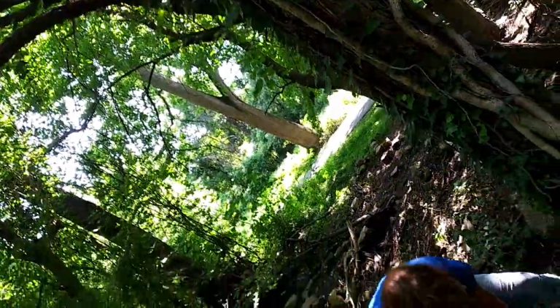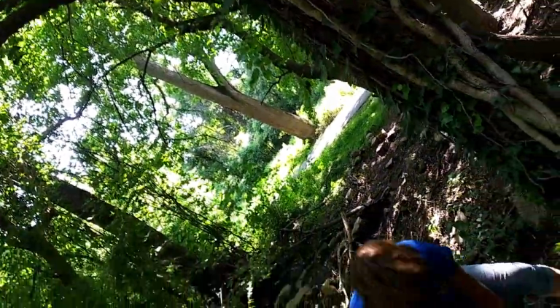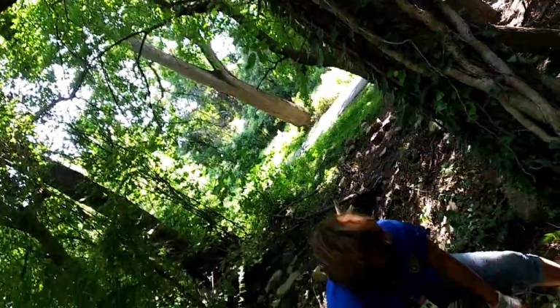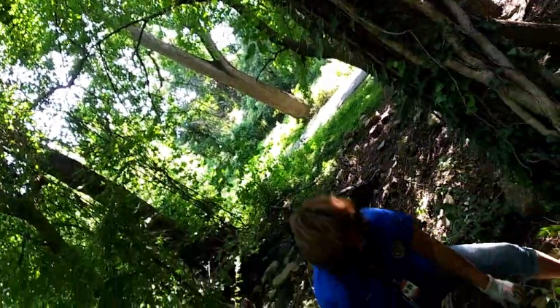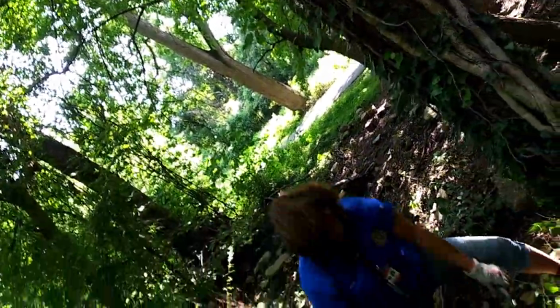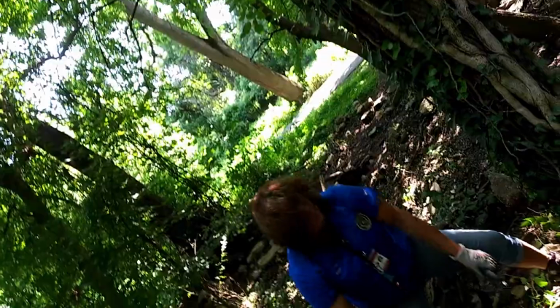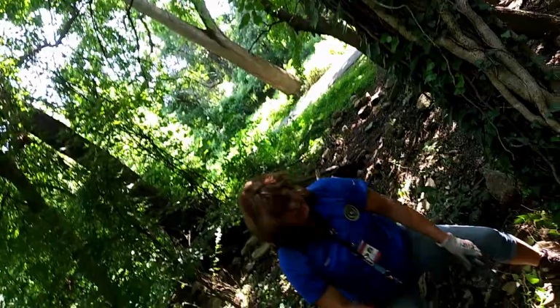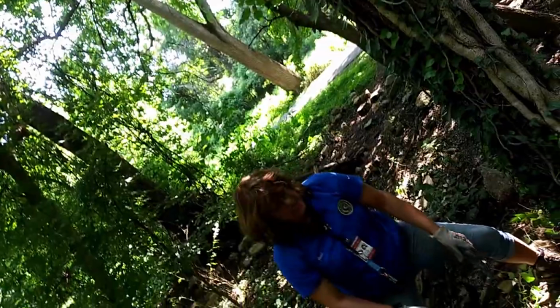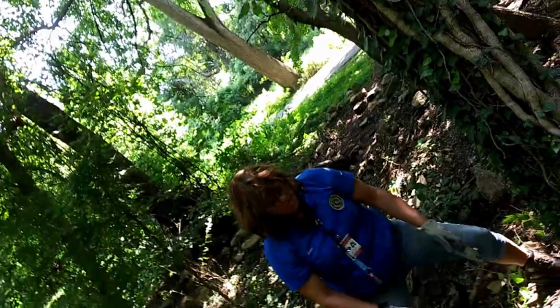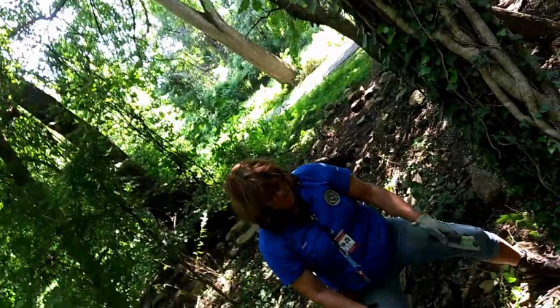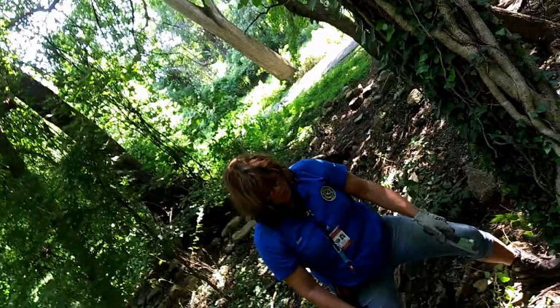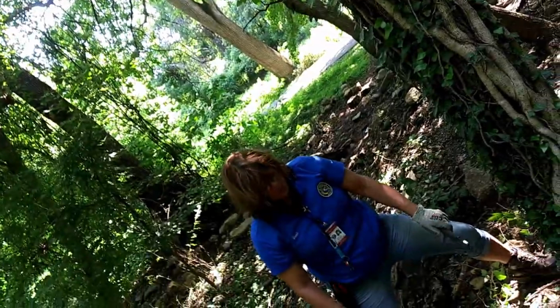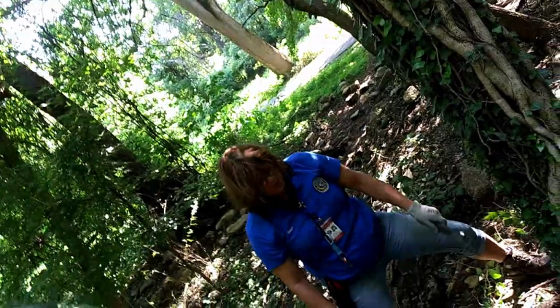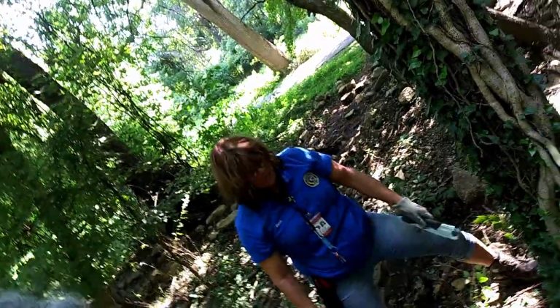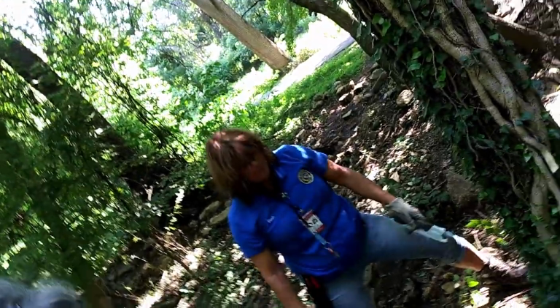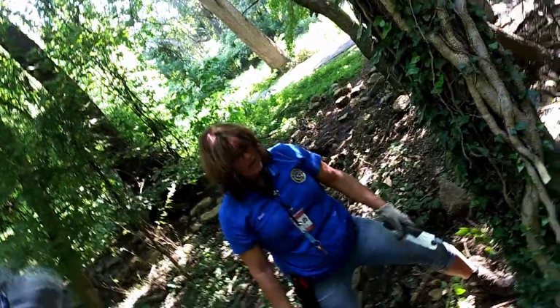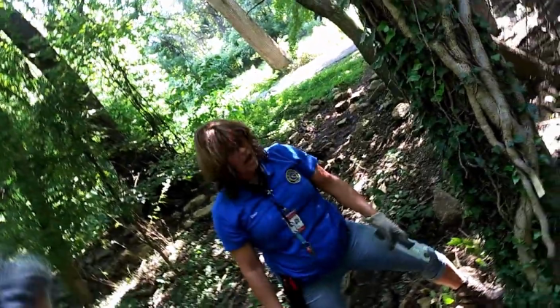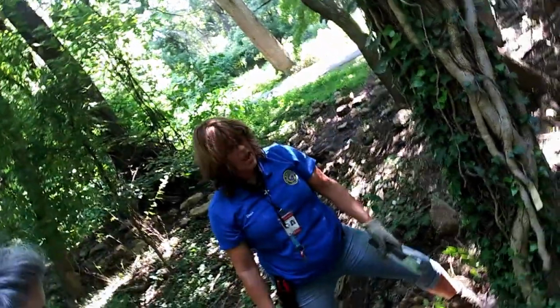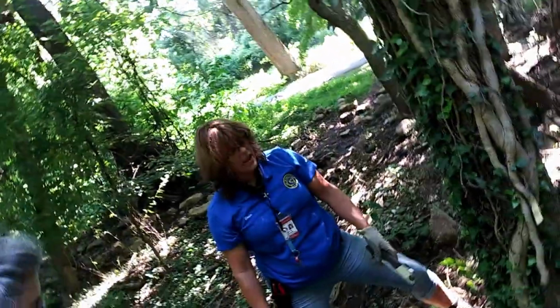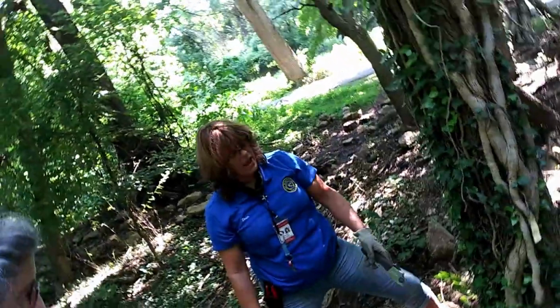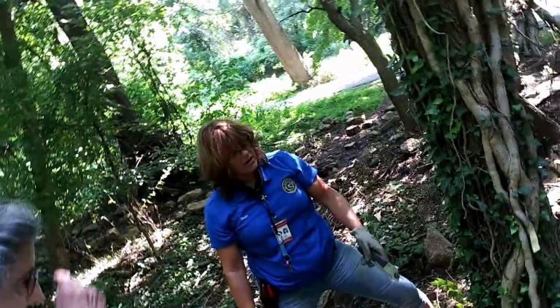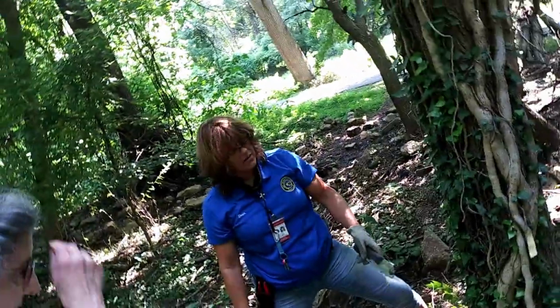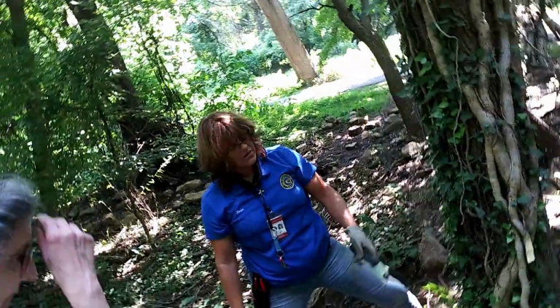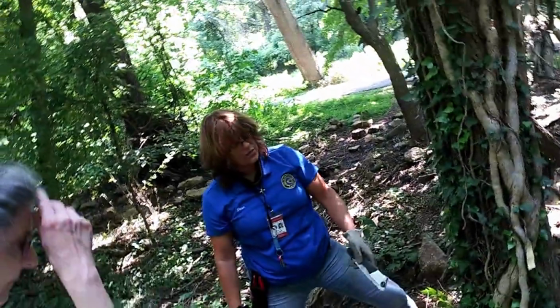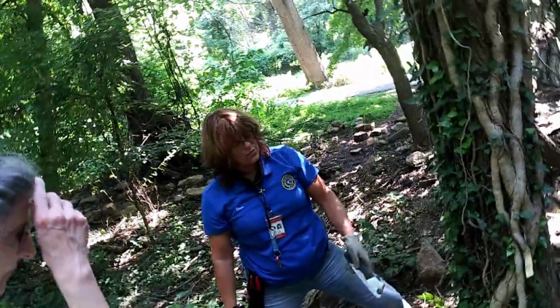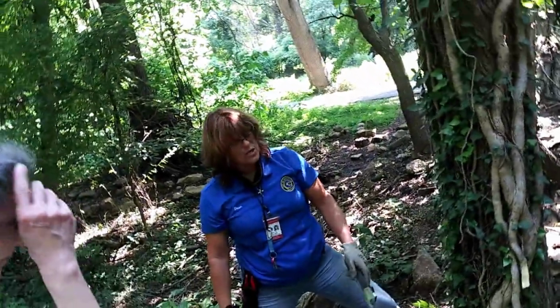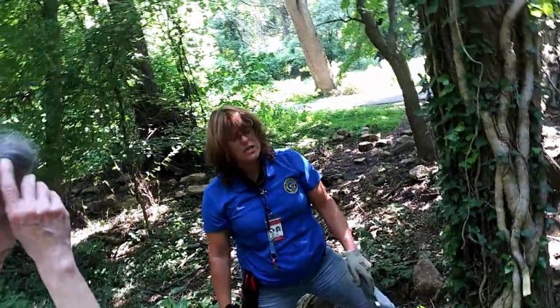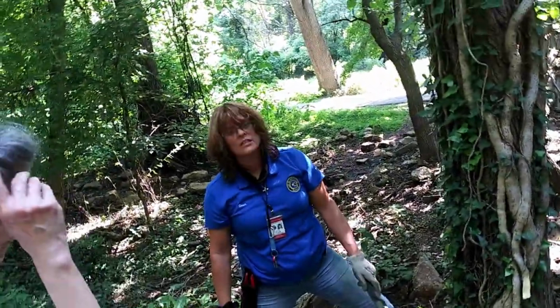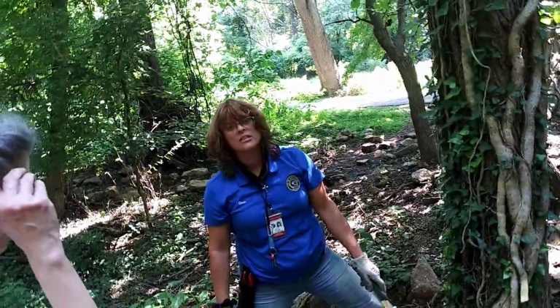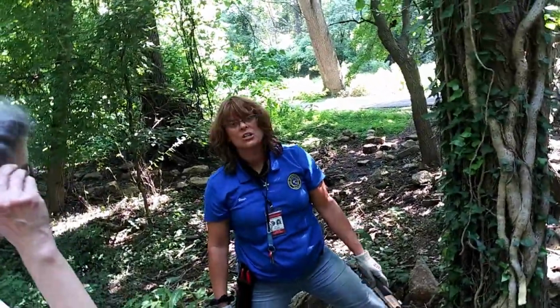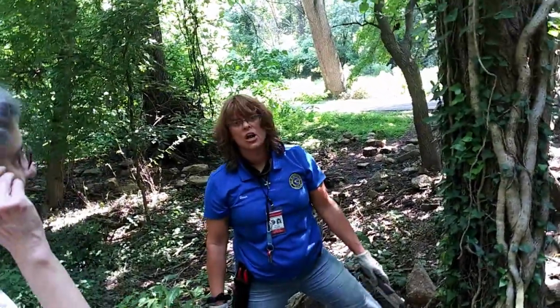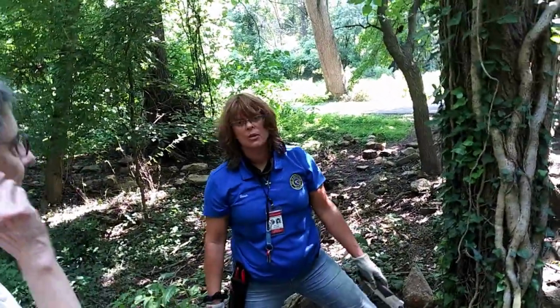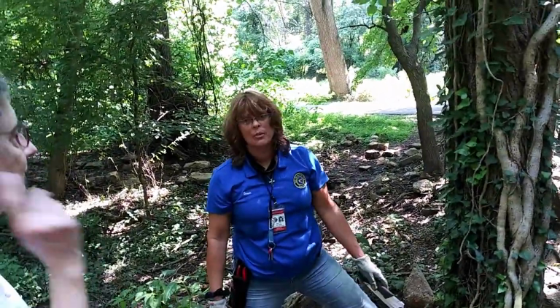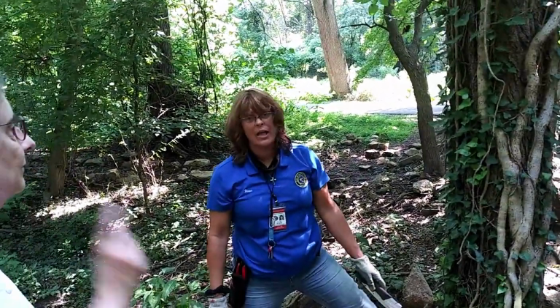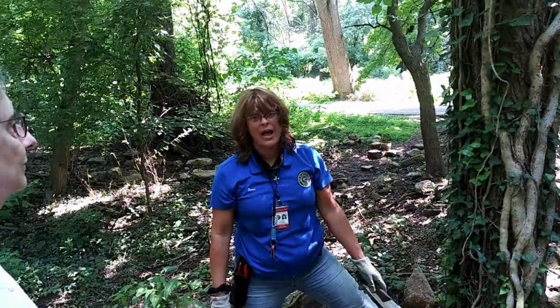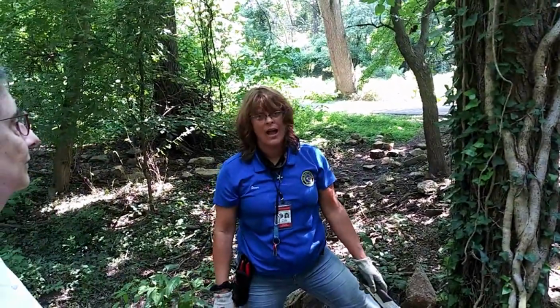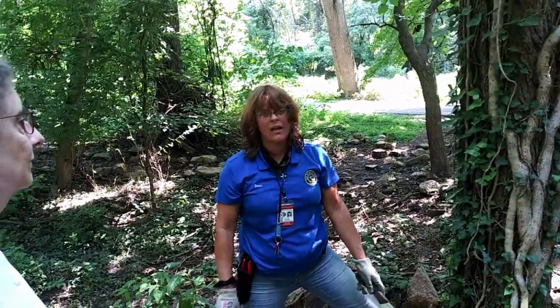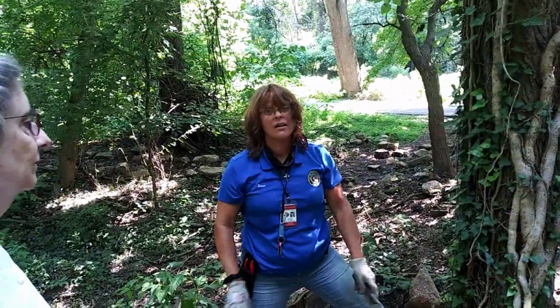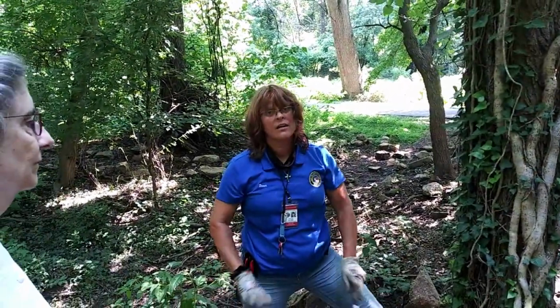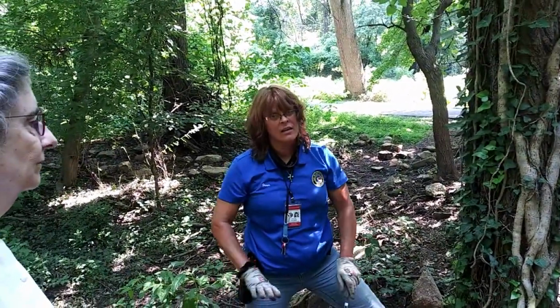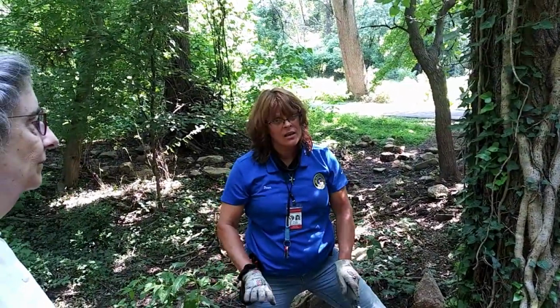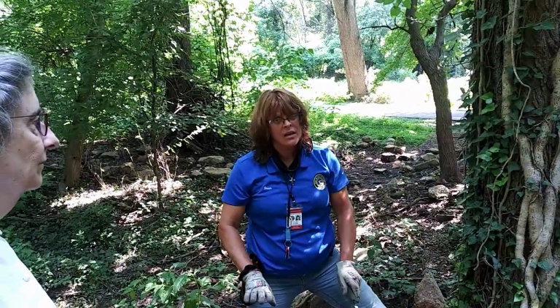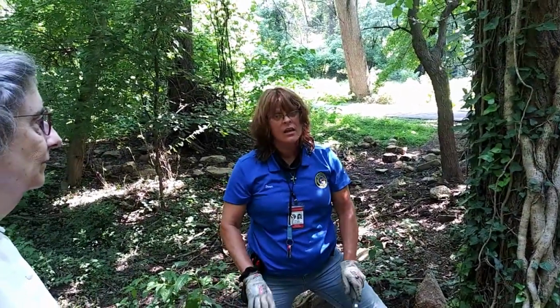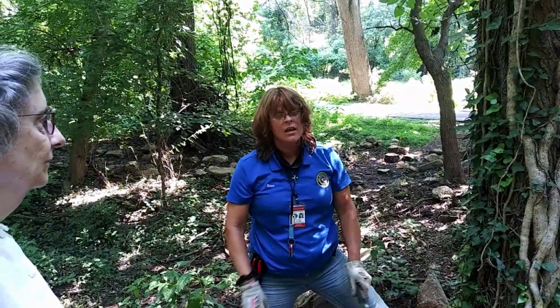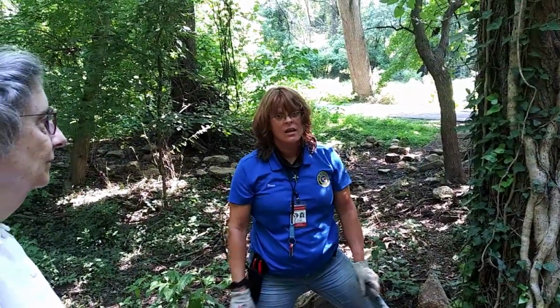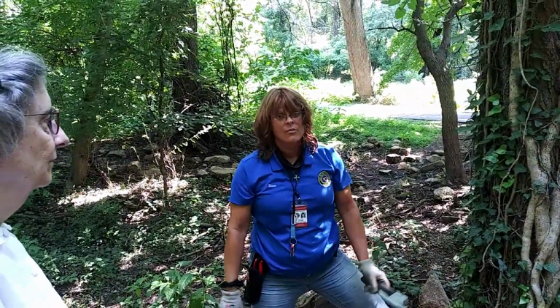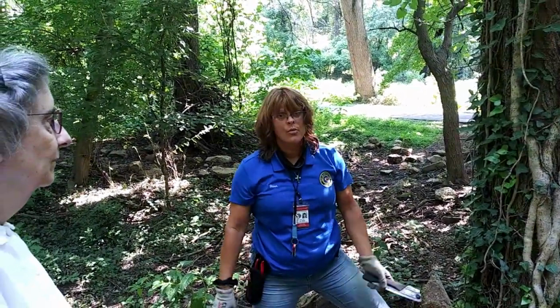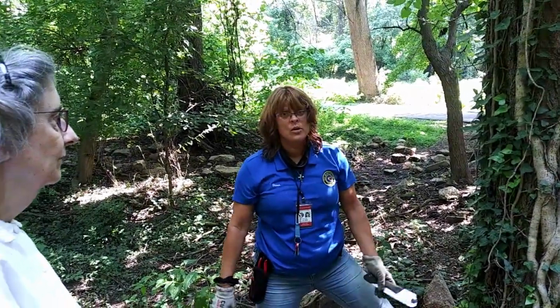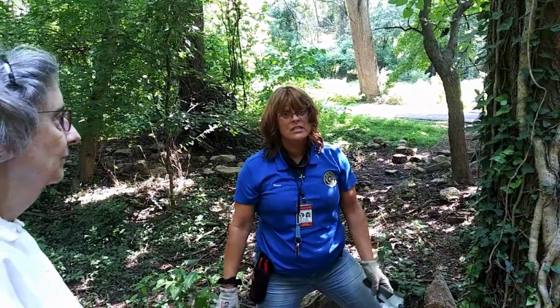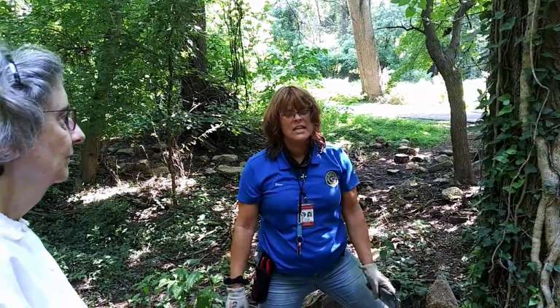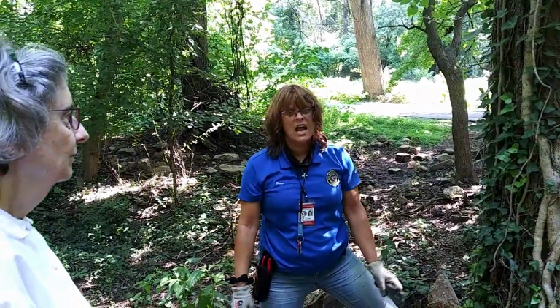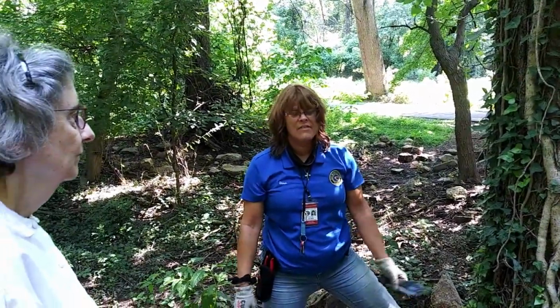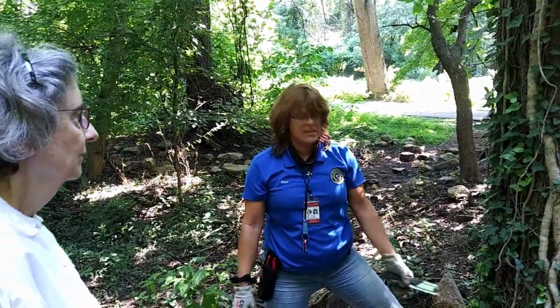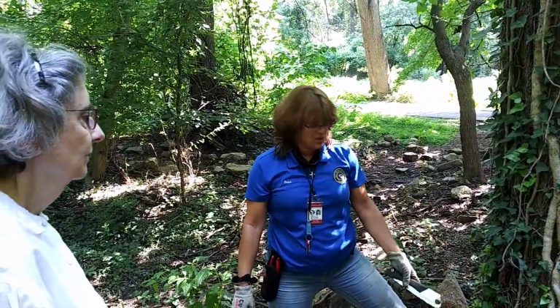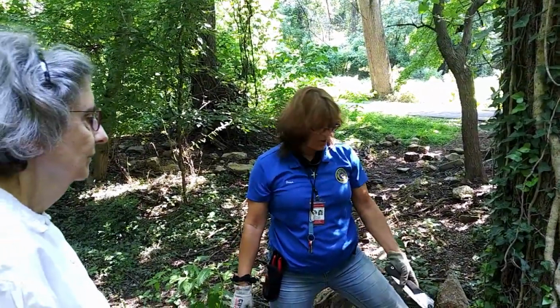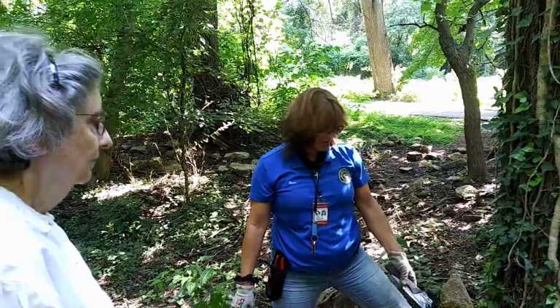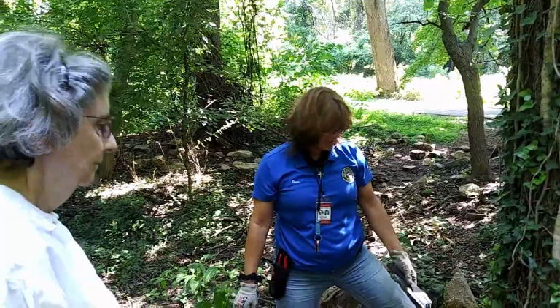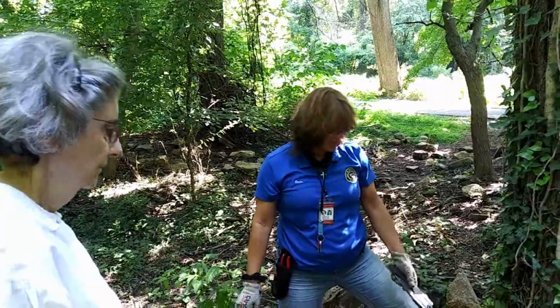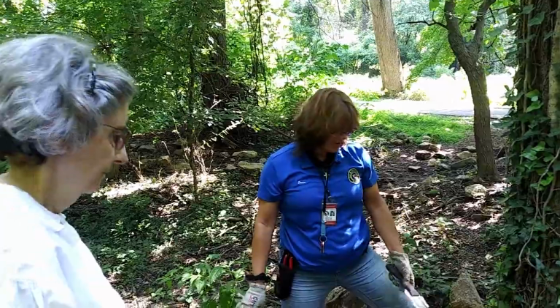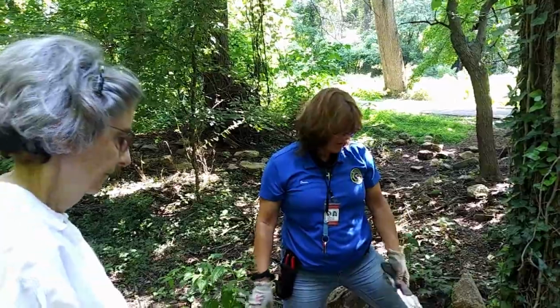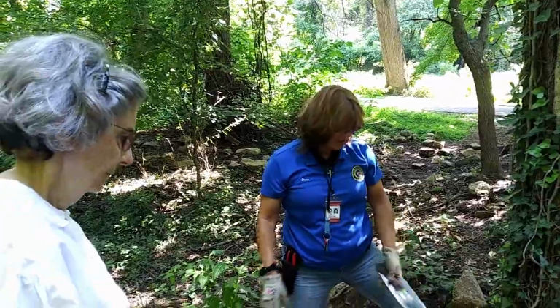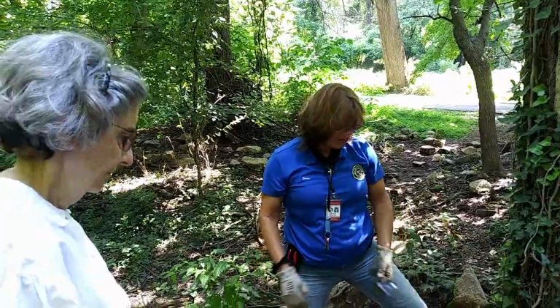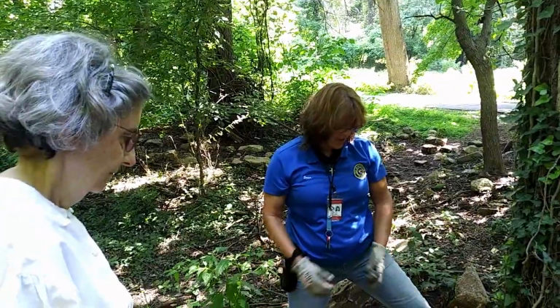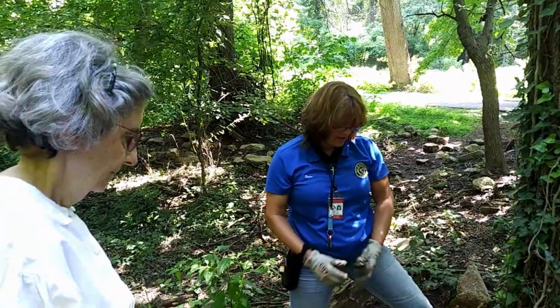Keep an eye out — if it's really dark black, that's poison ivy, and you want to stay away from that.